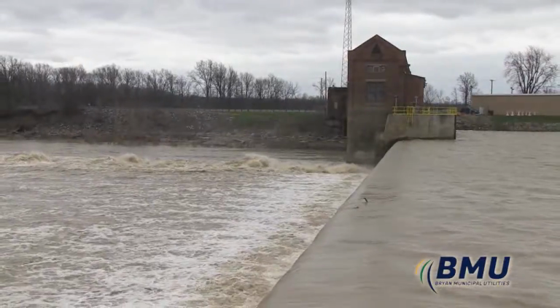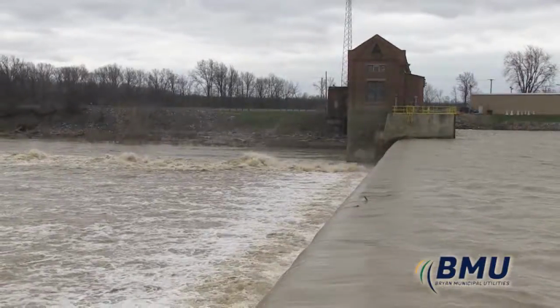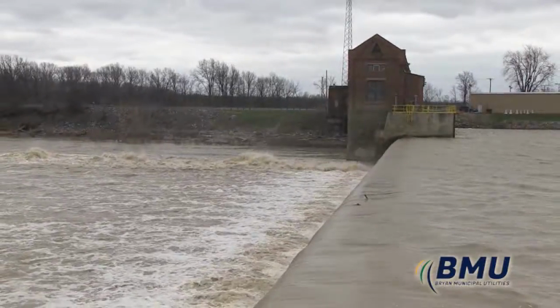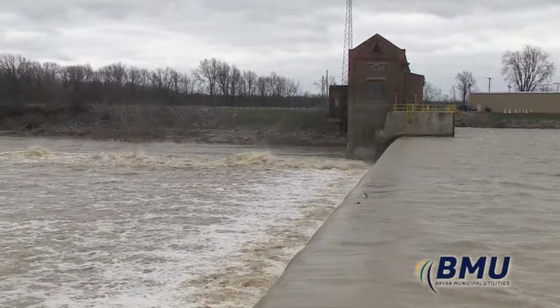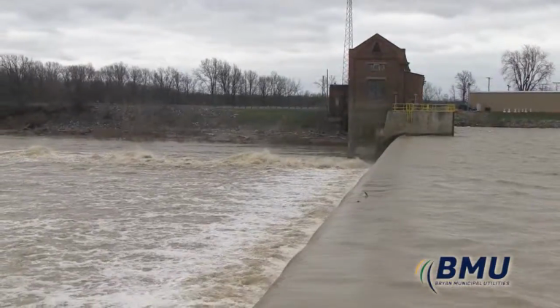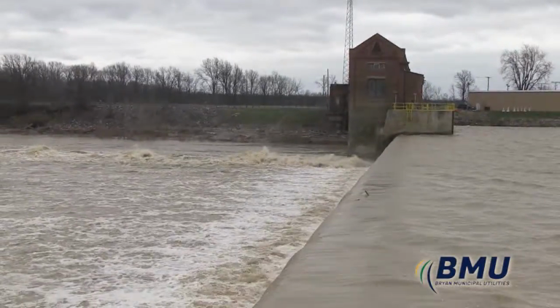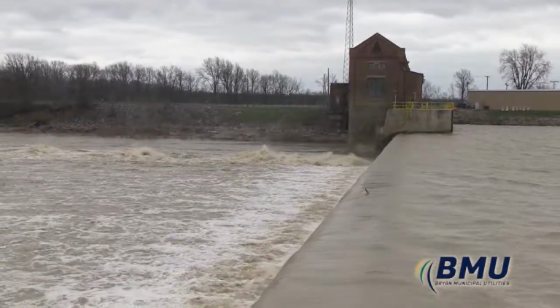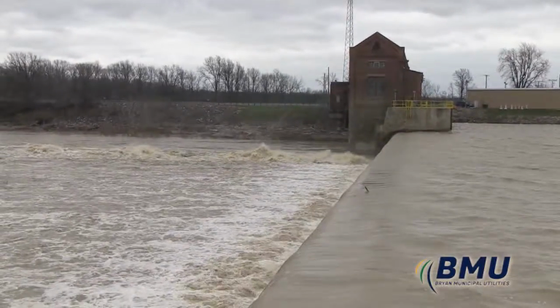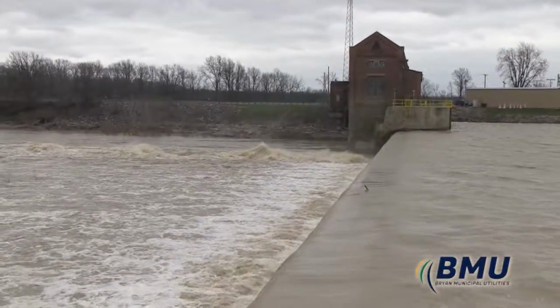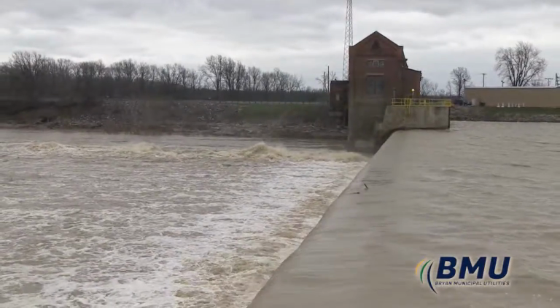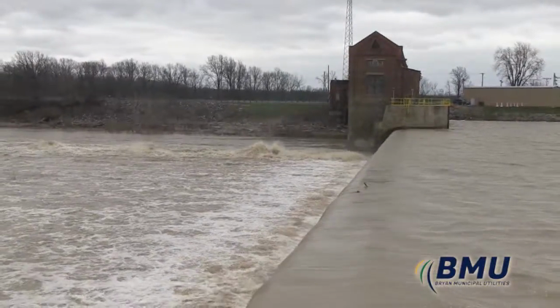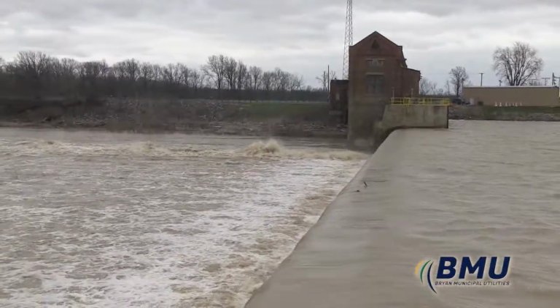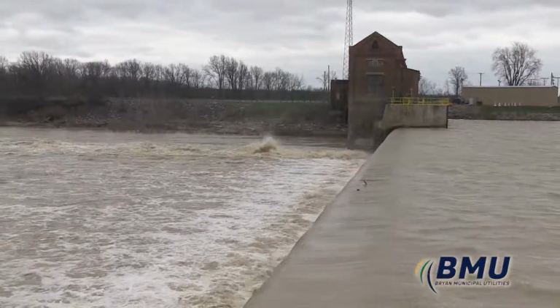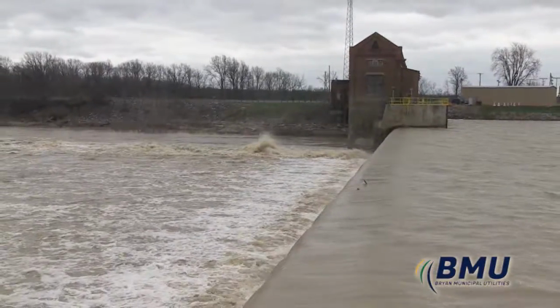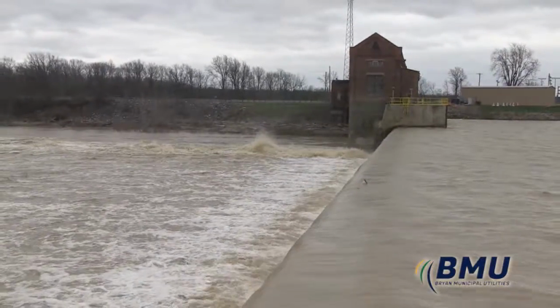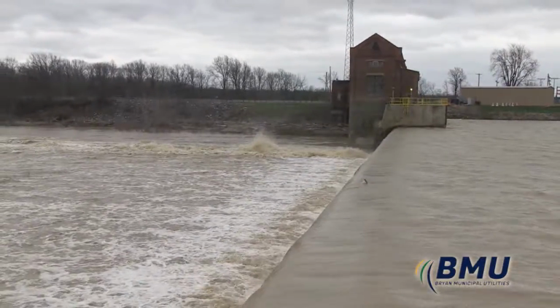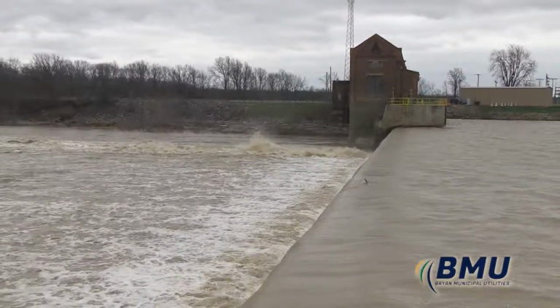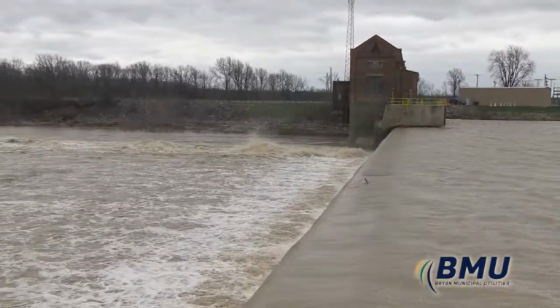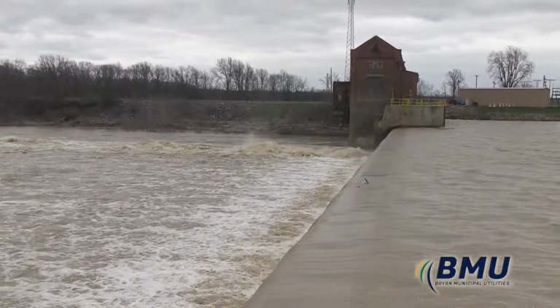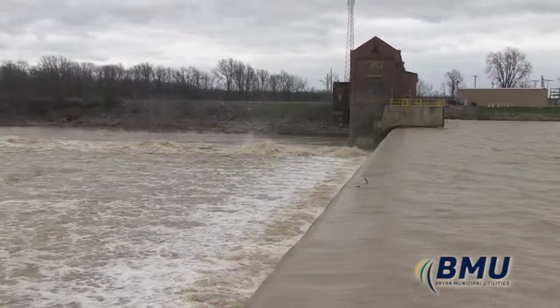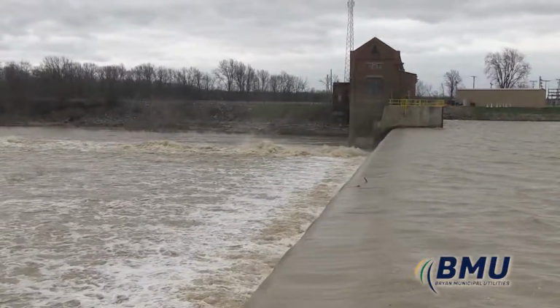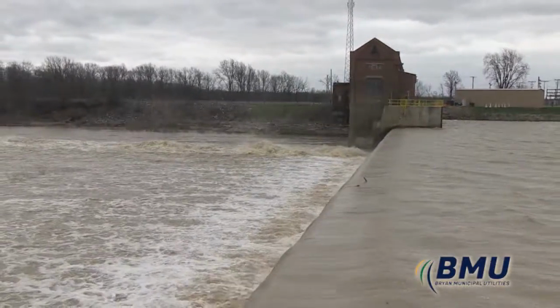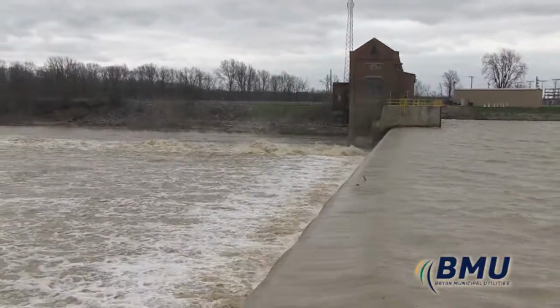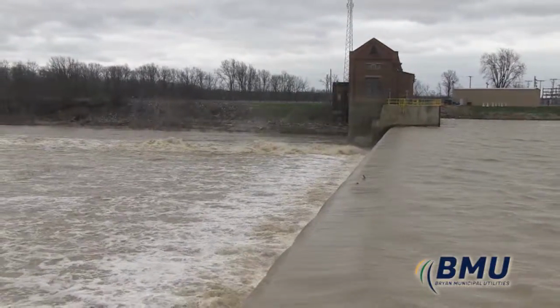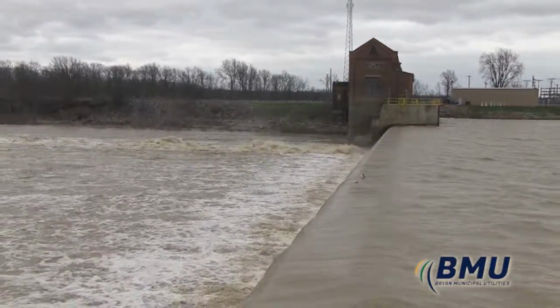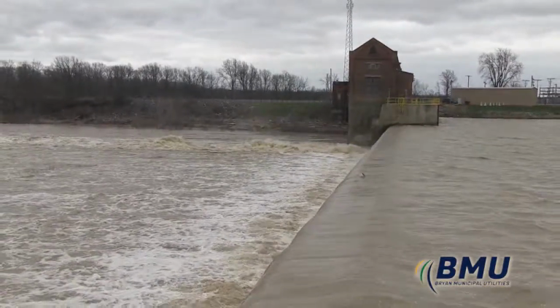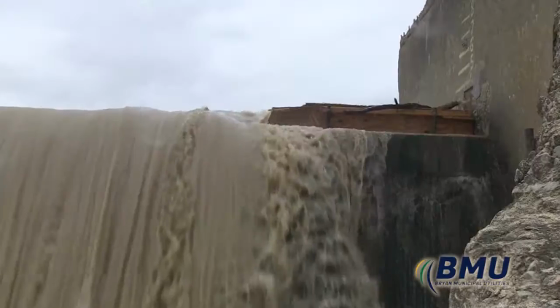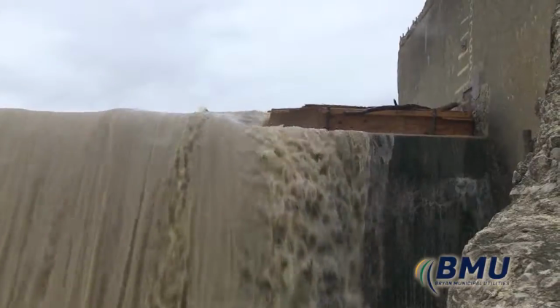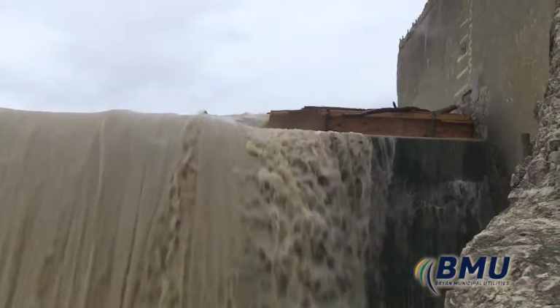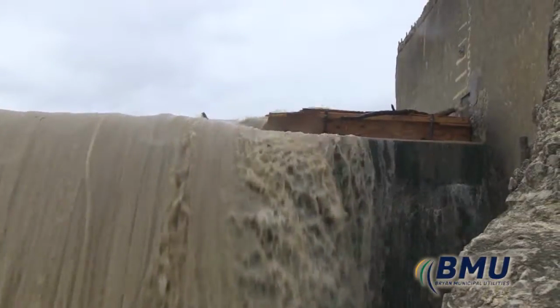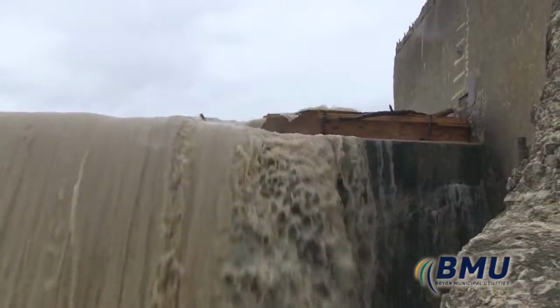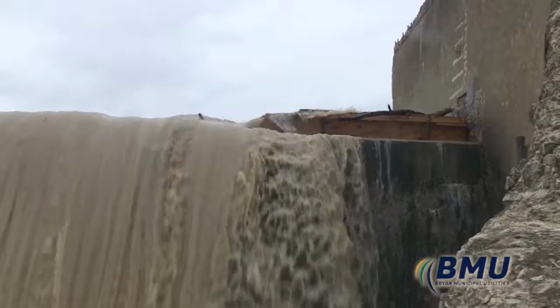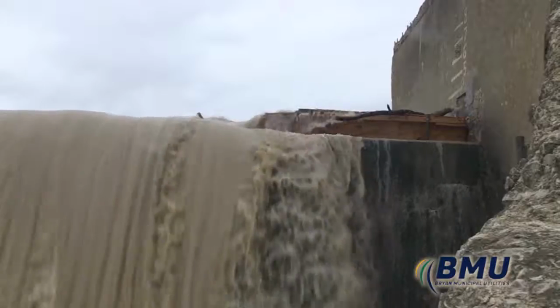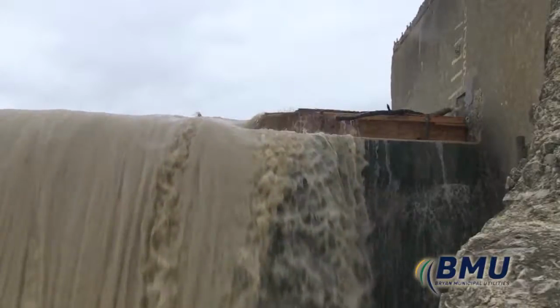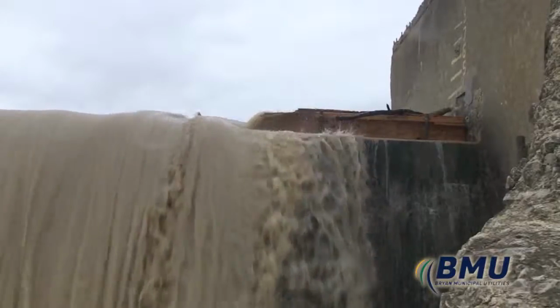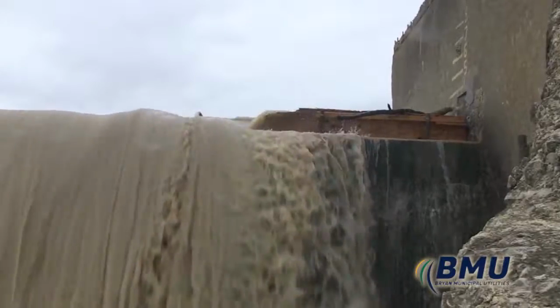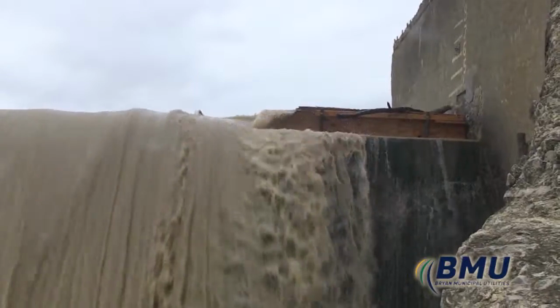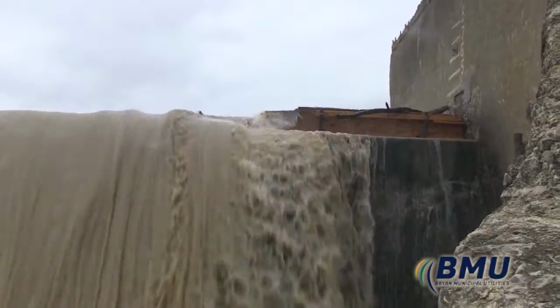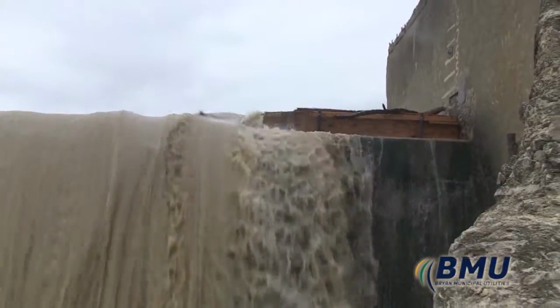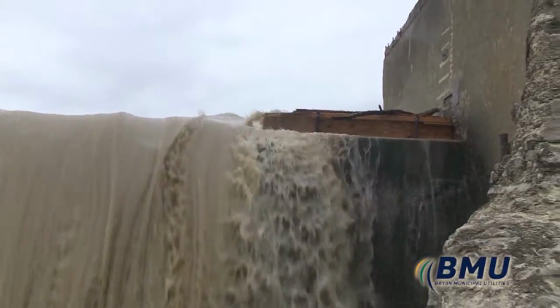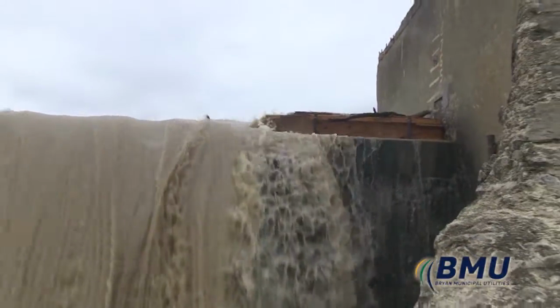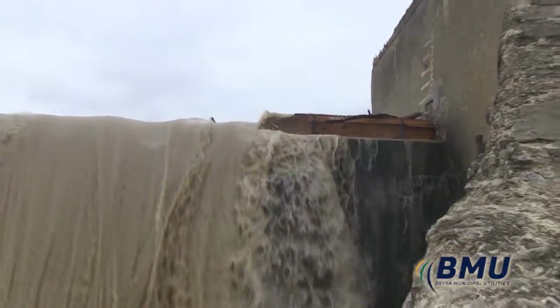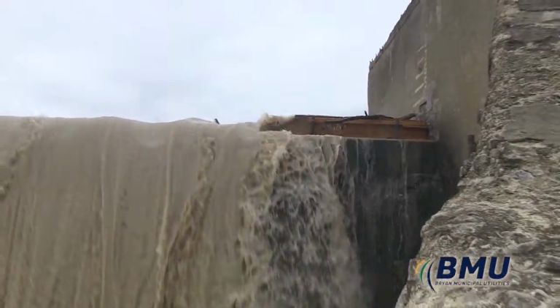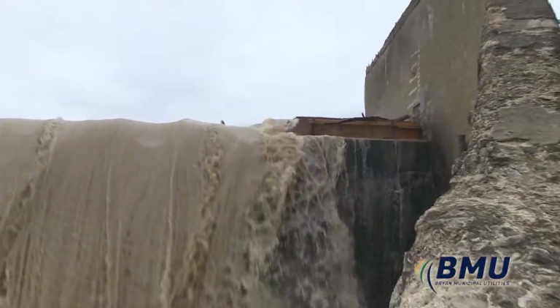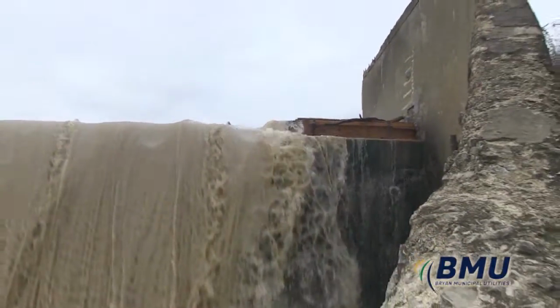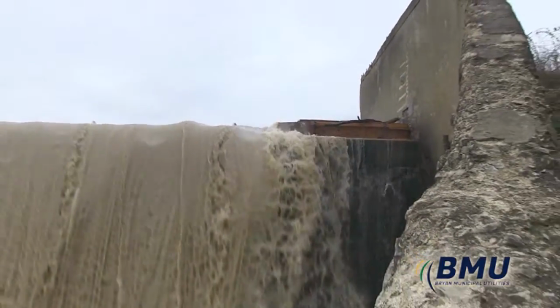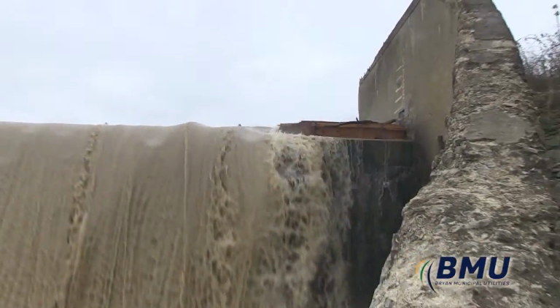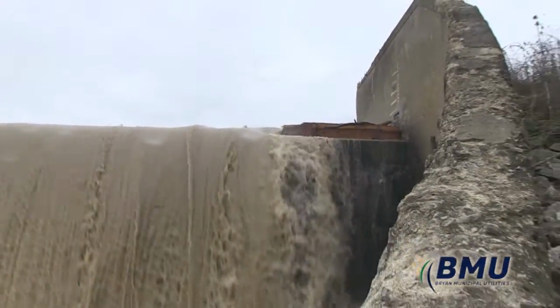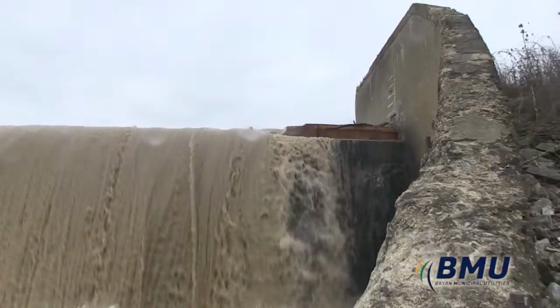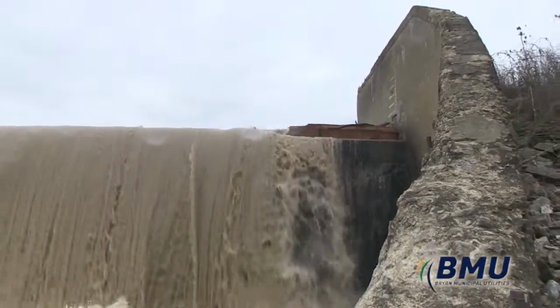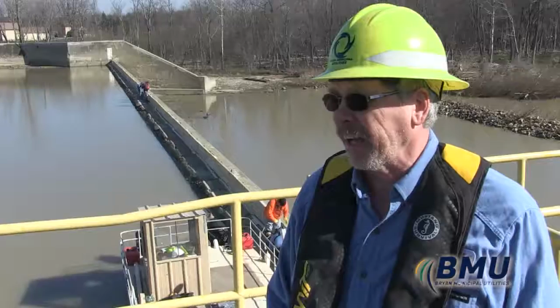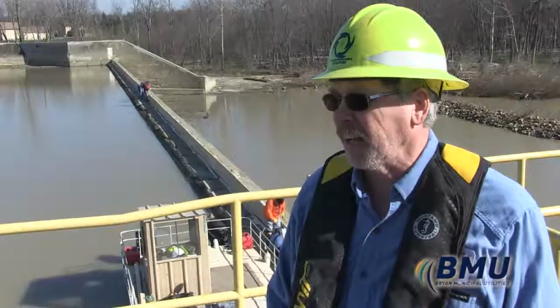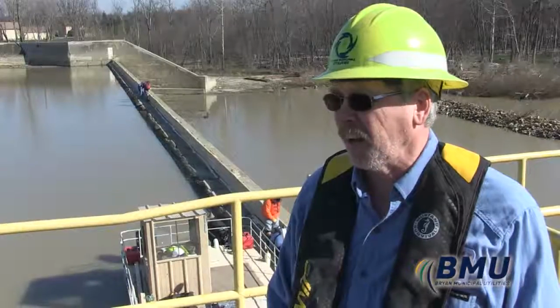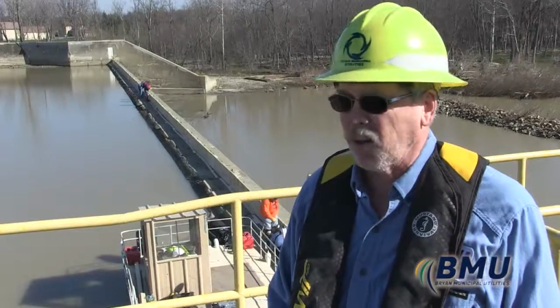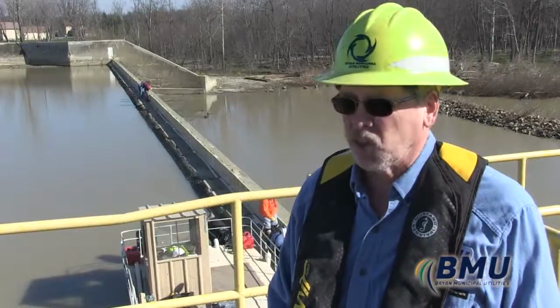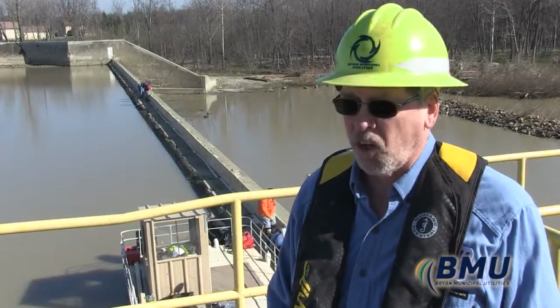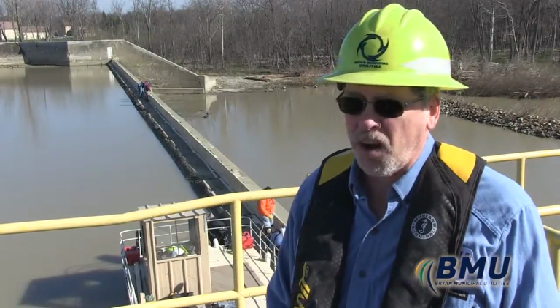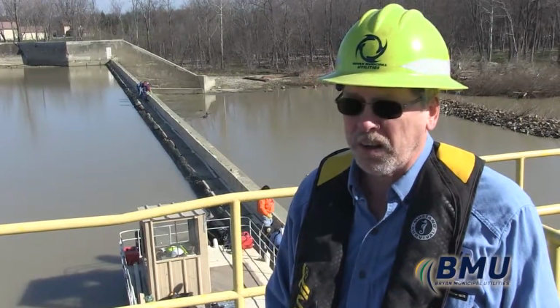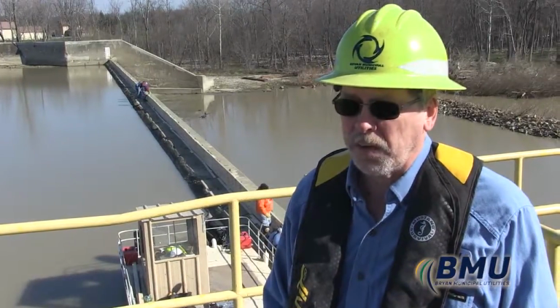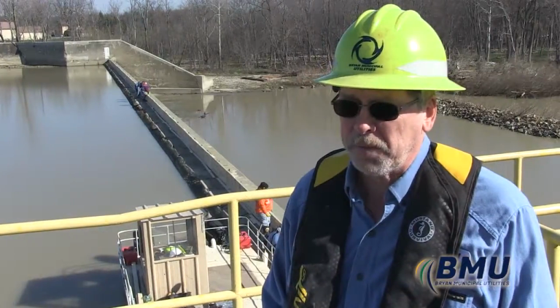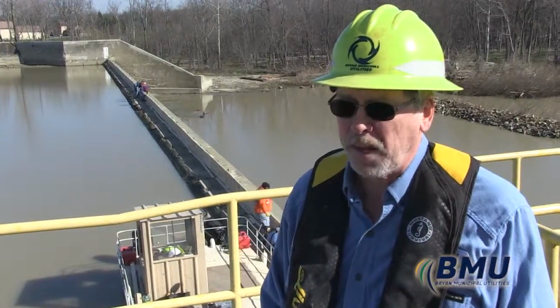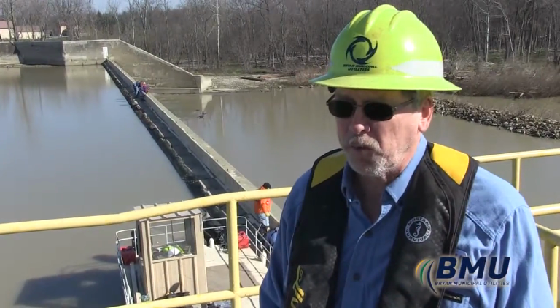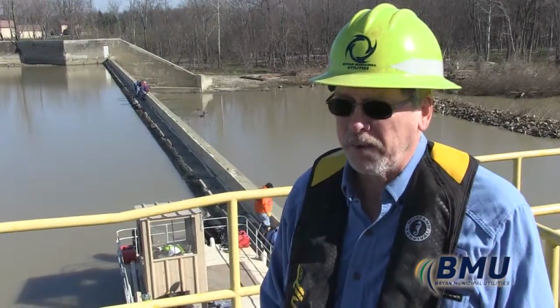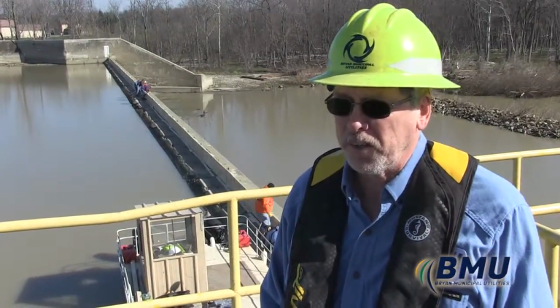During high water conditions they're meant to break at four feet above crest, or if we have a large log come downriver.